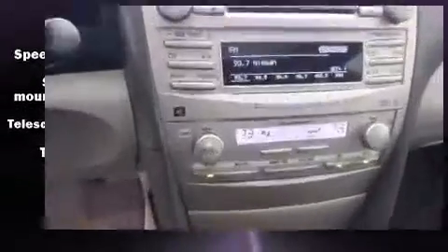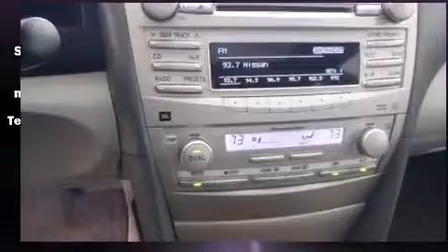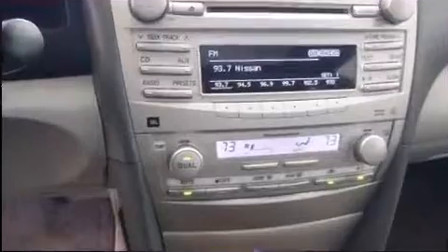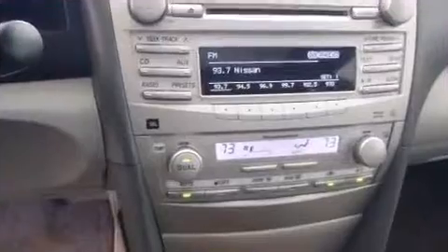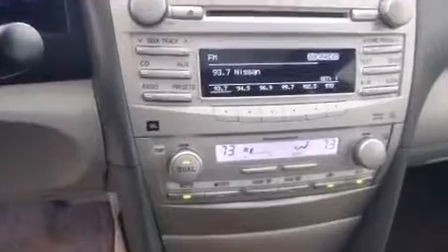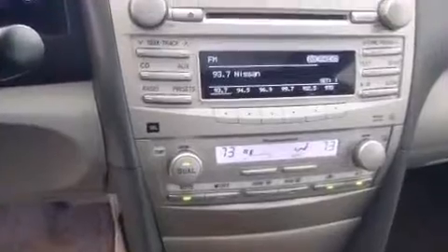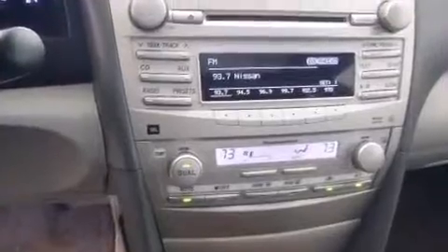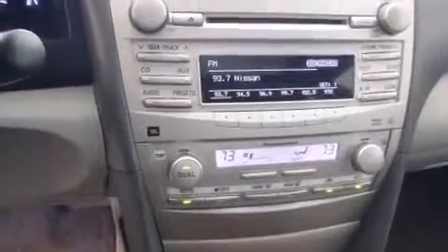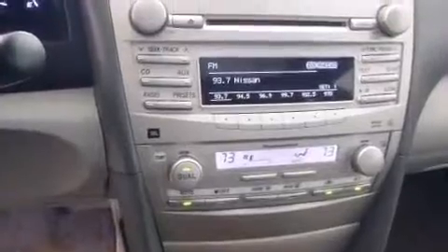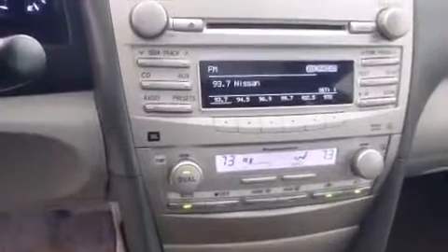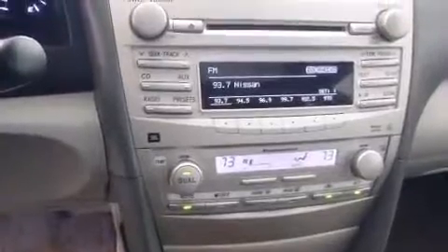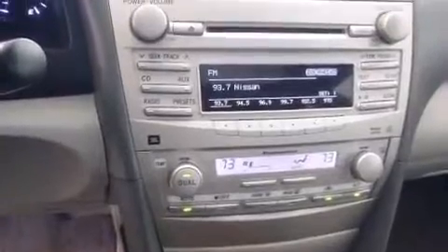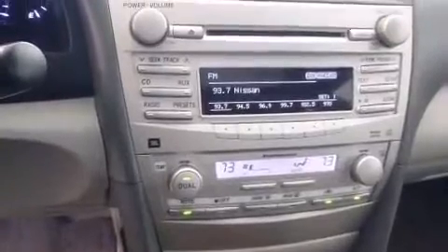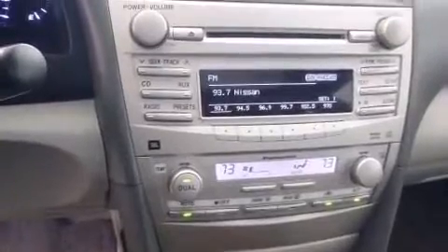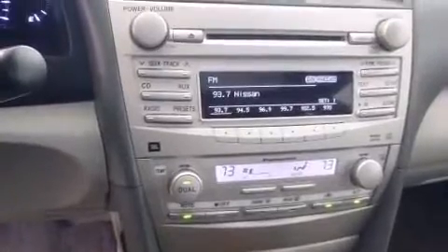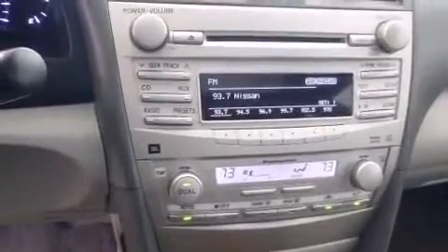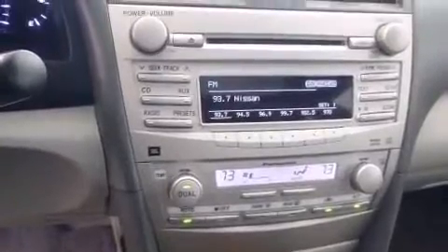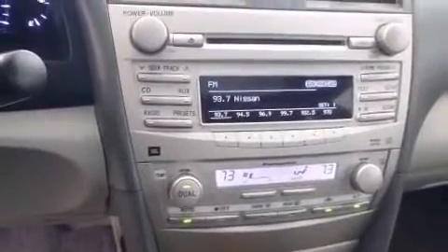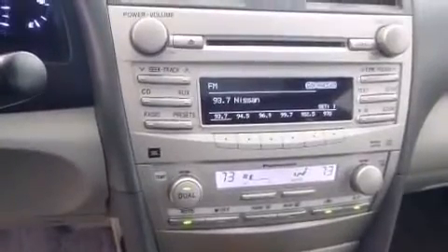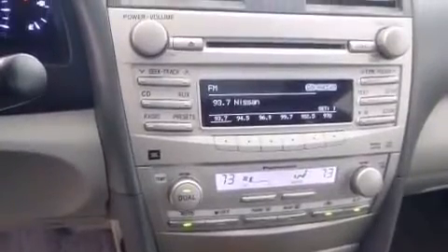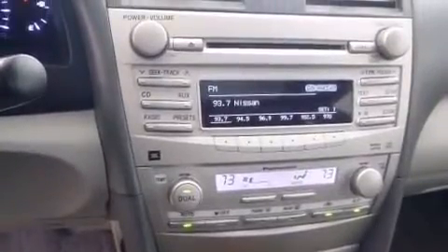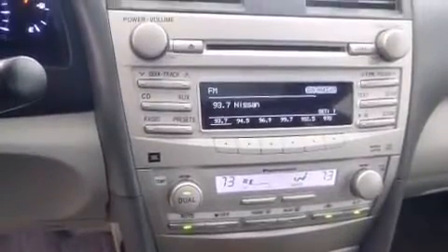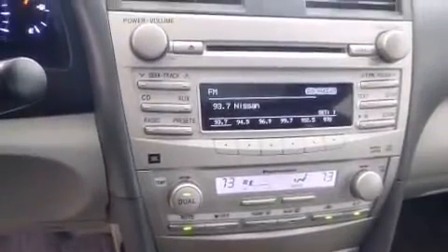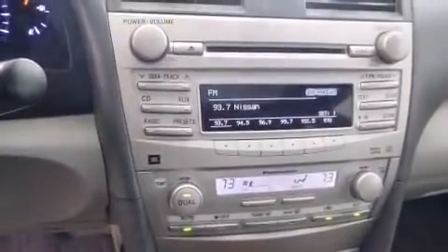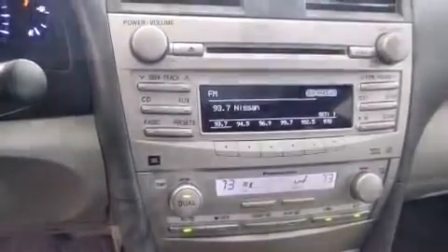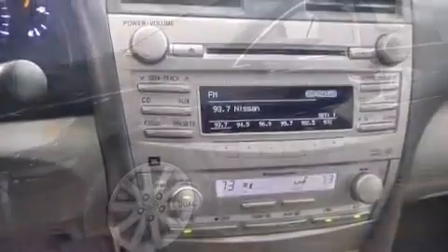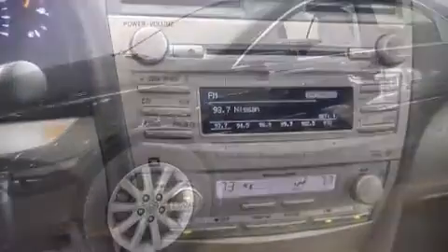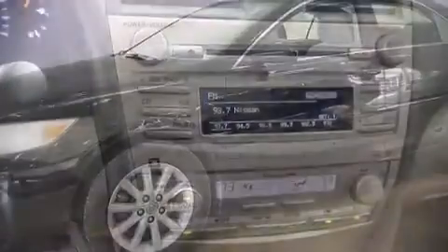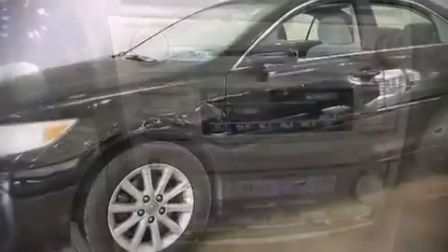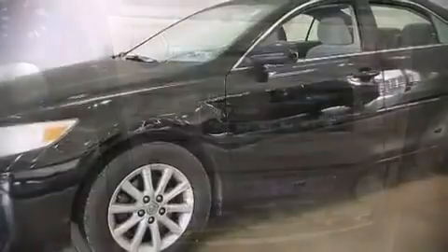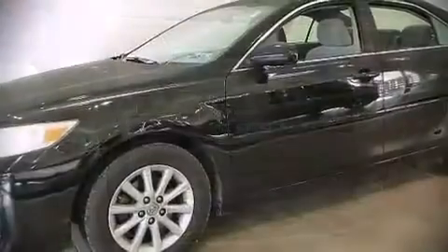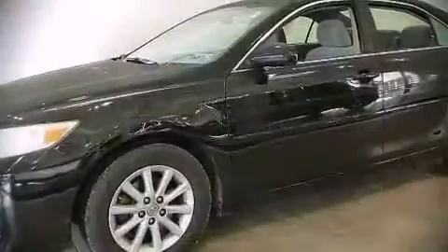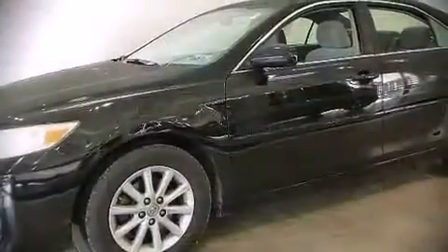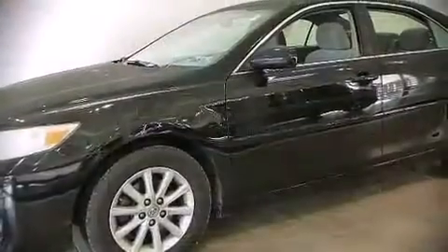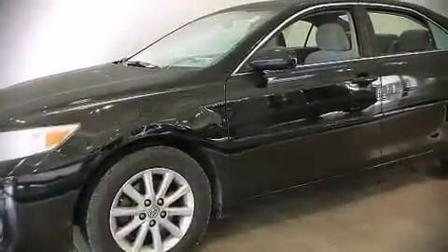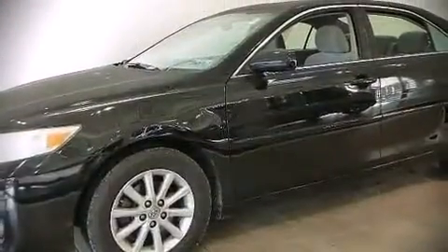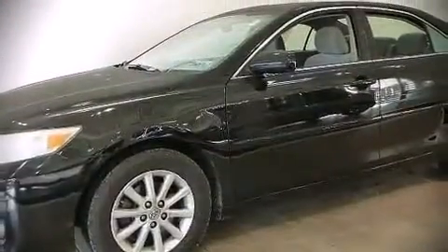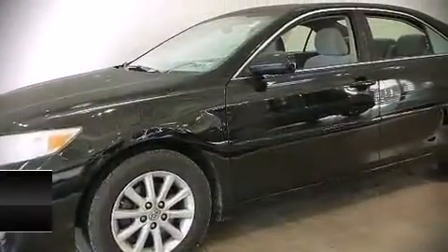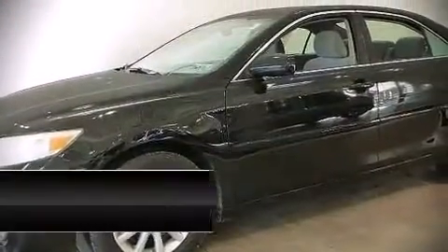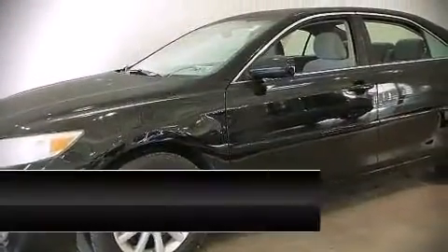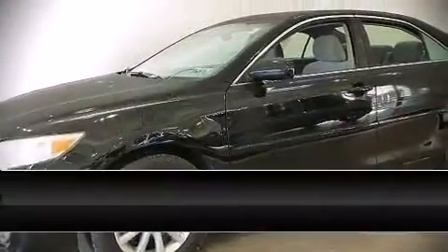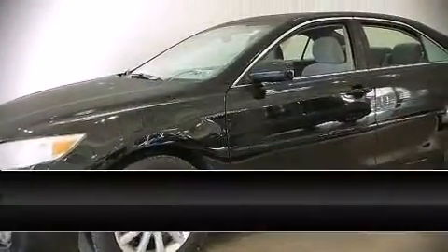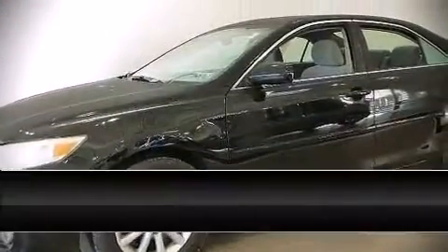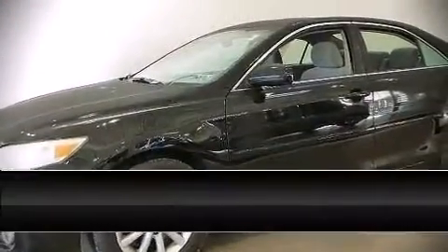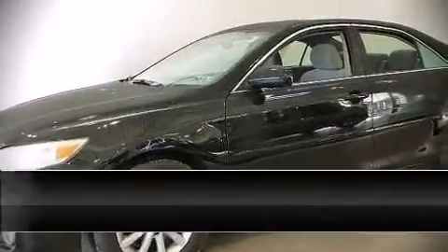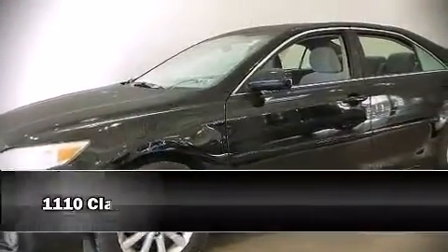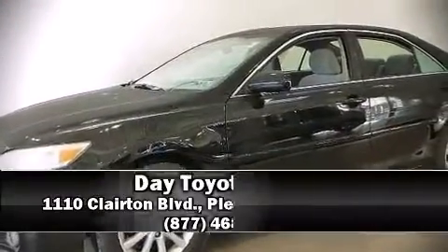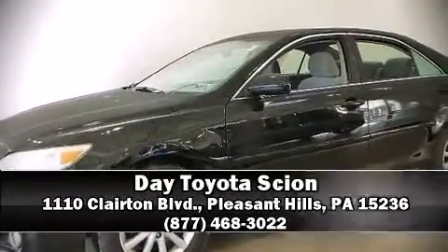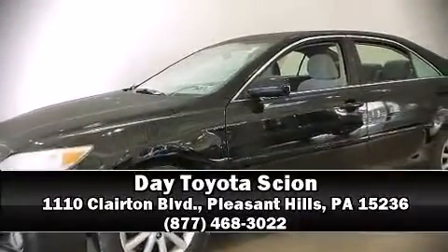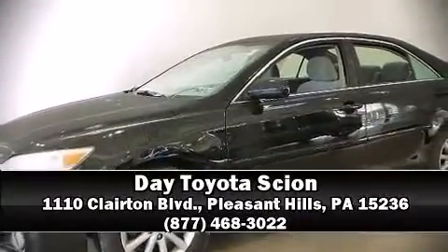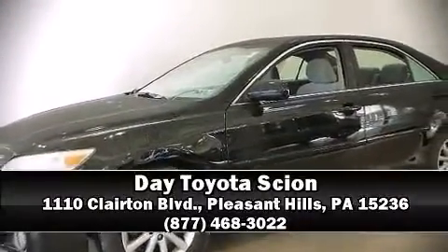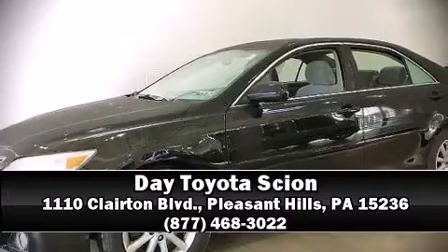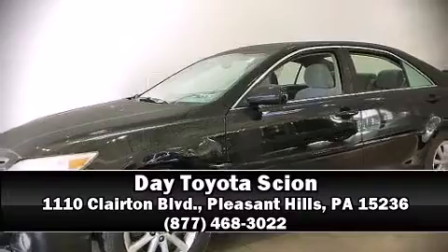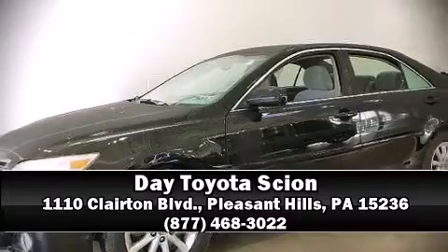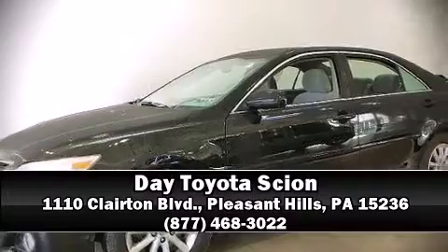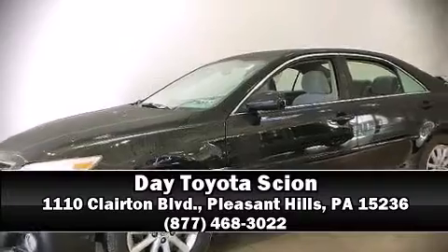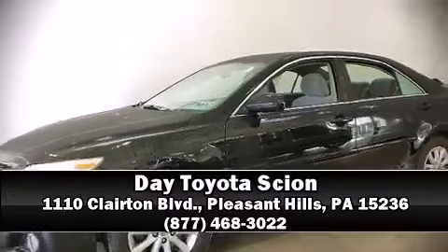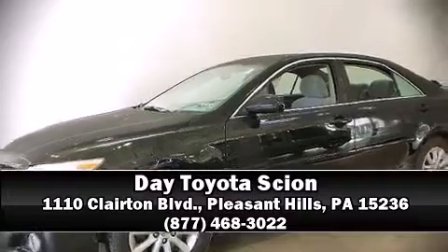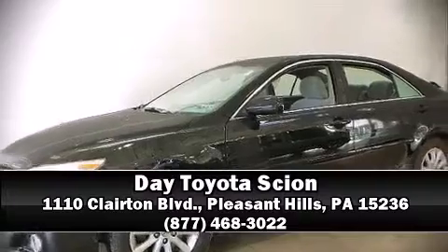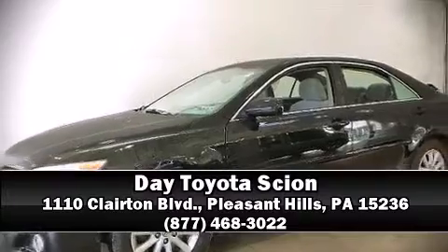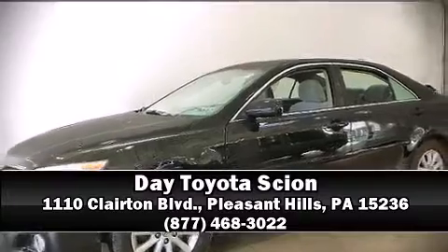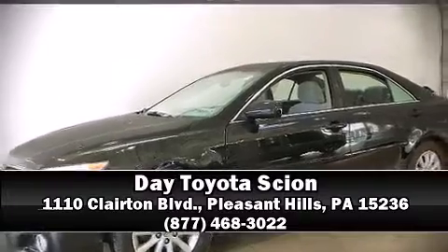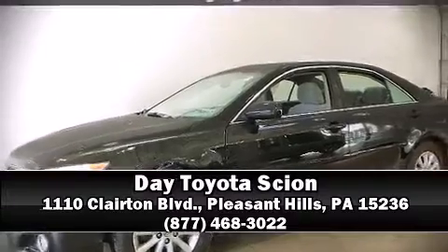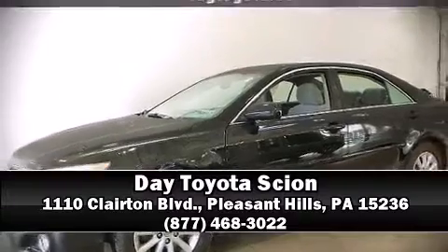This vehicle has achieved certified pre-owned status by passing Toyota's comprehensive certification process. Please don't hesitate to give us a call.